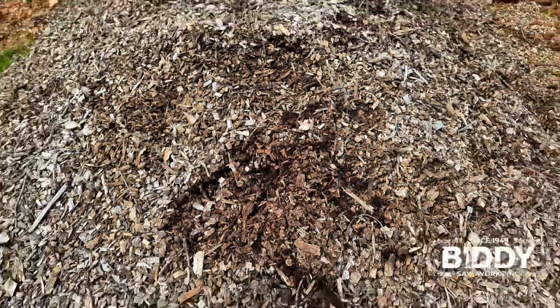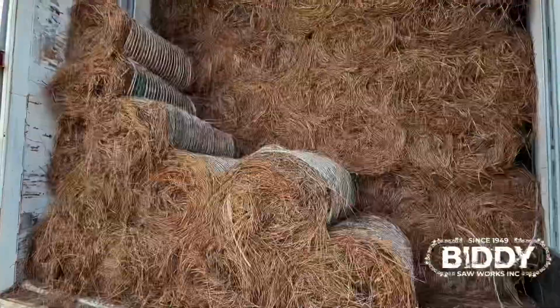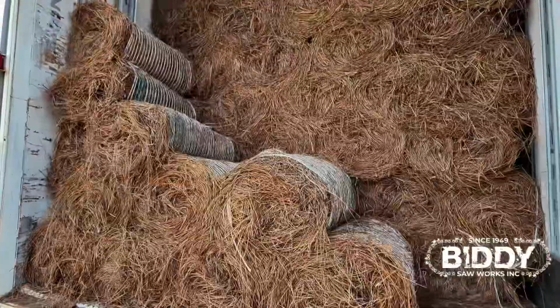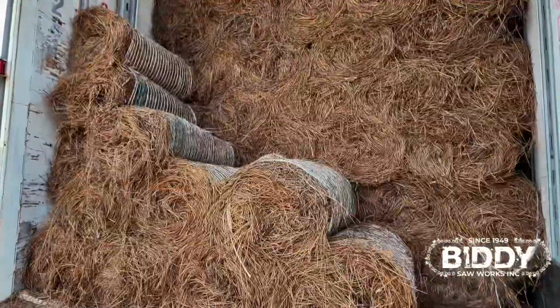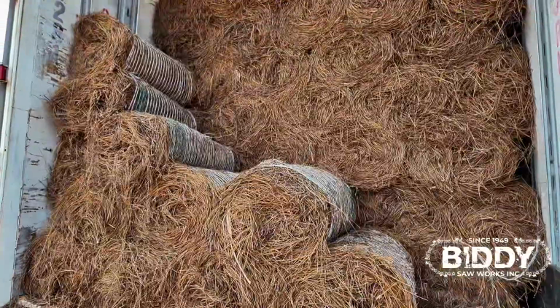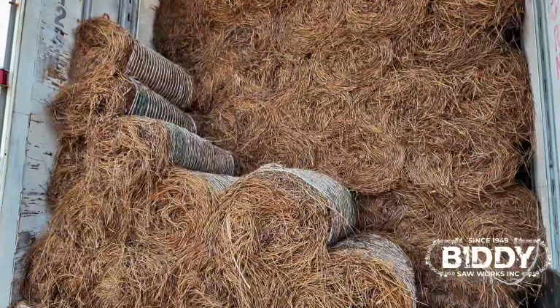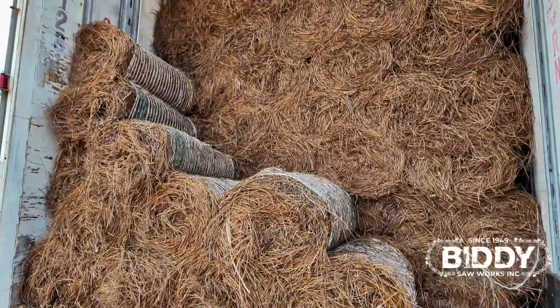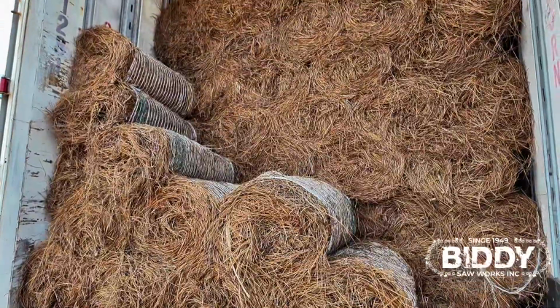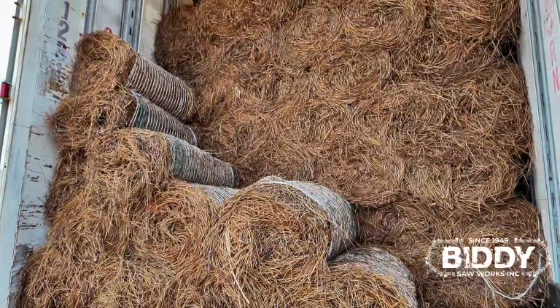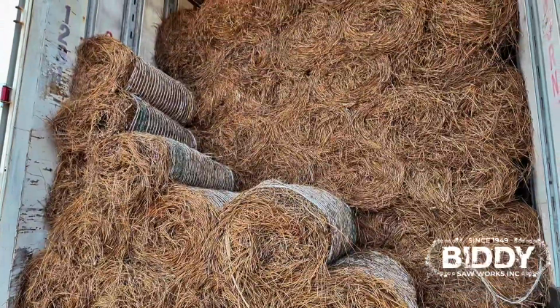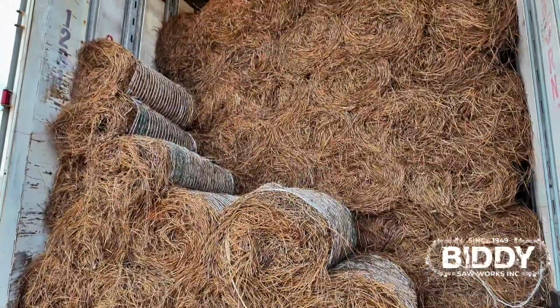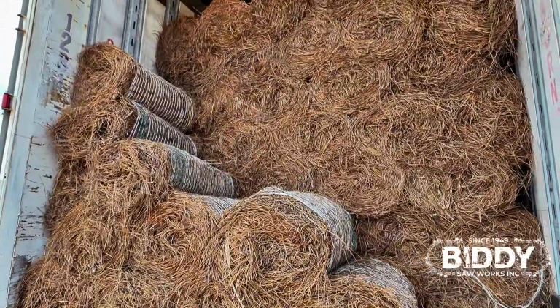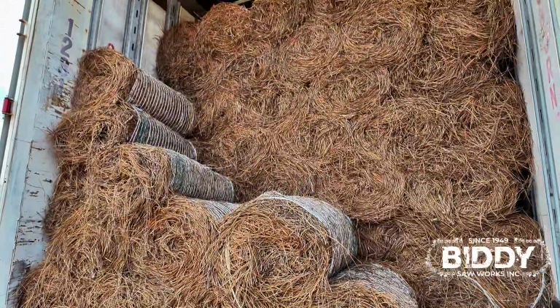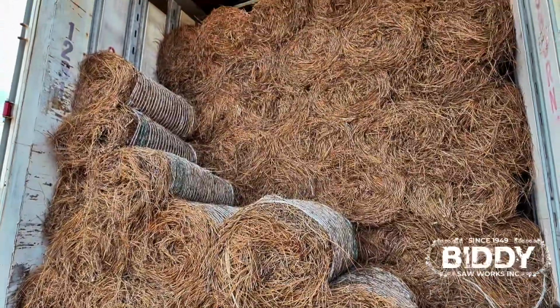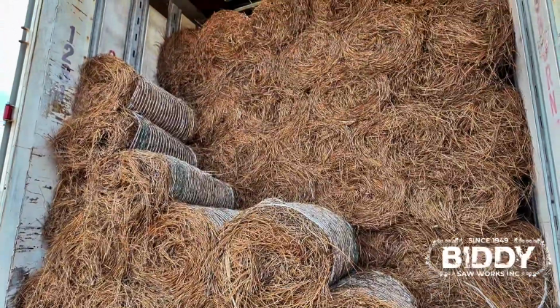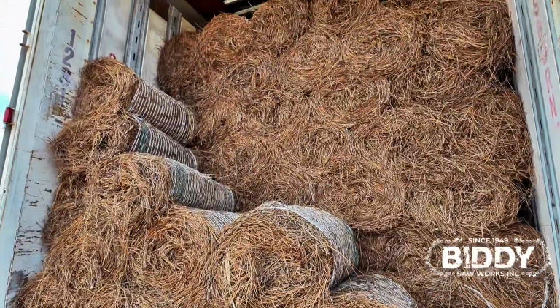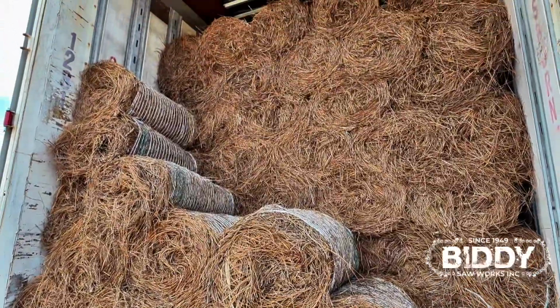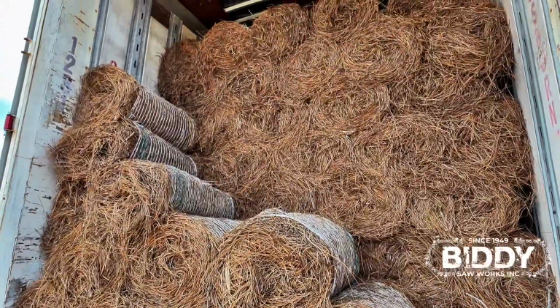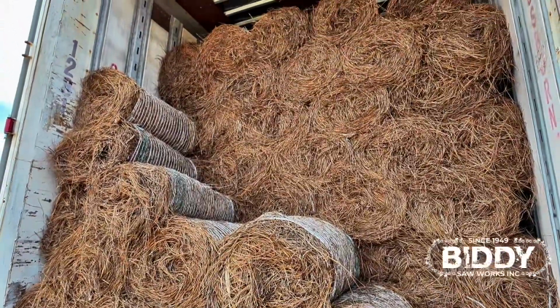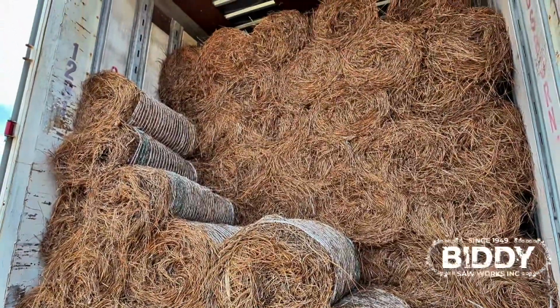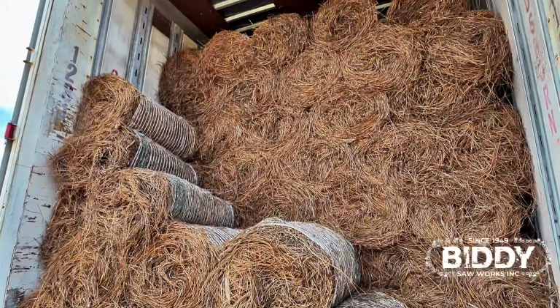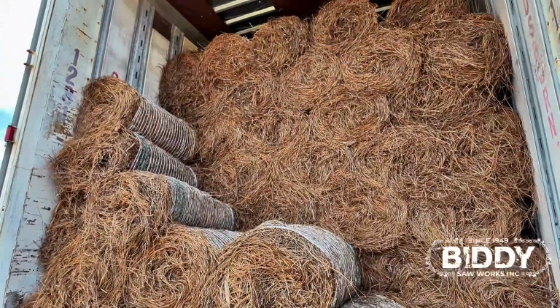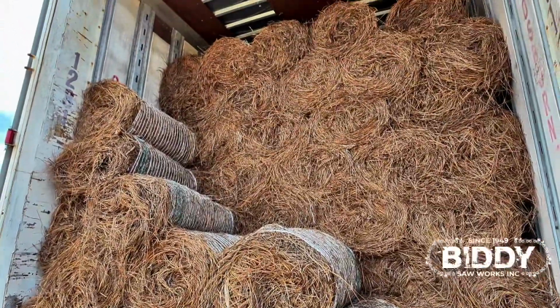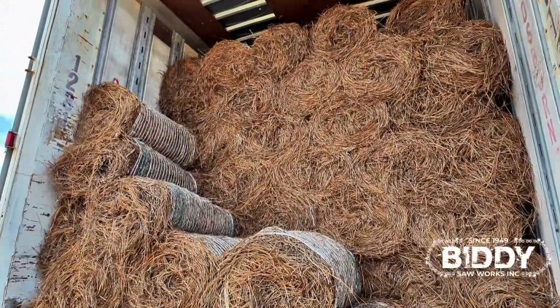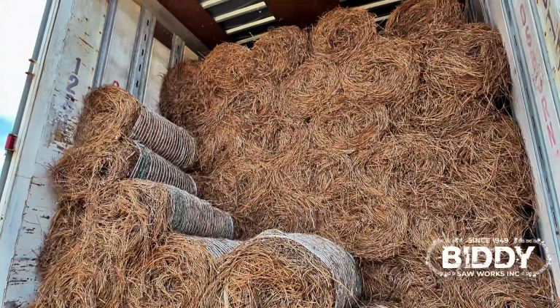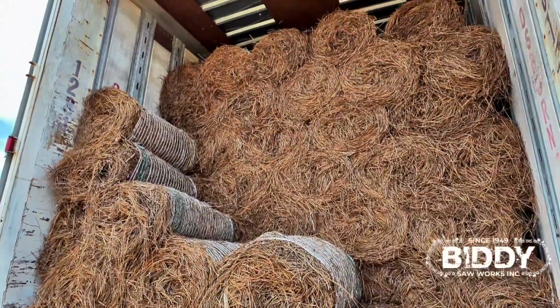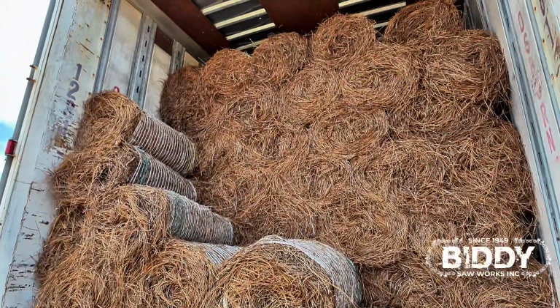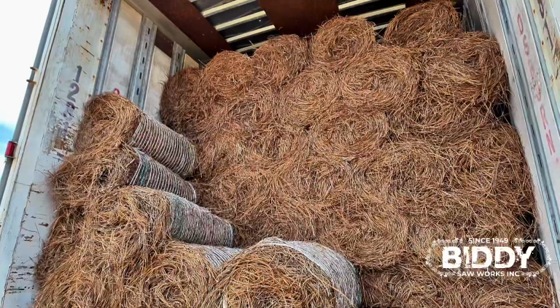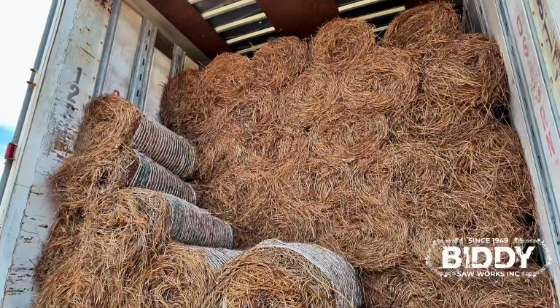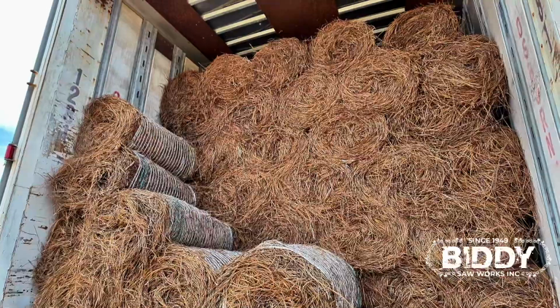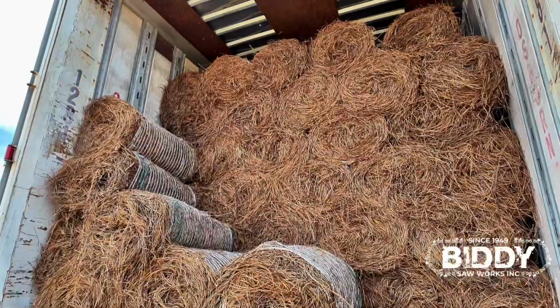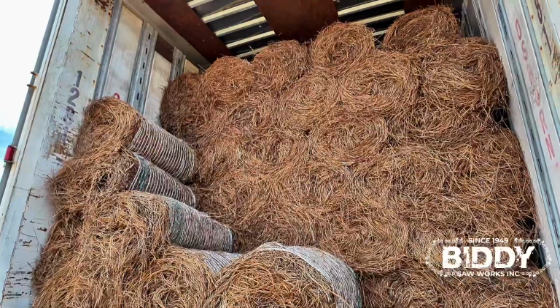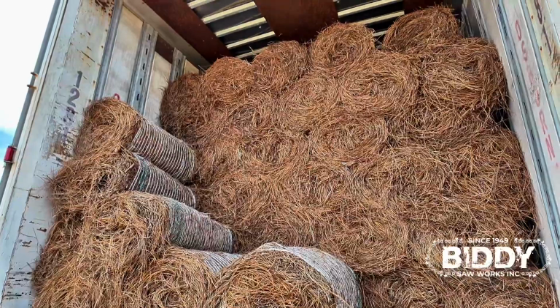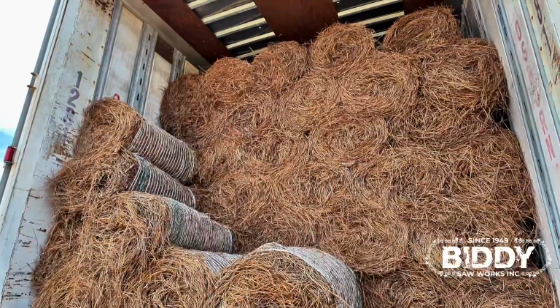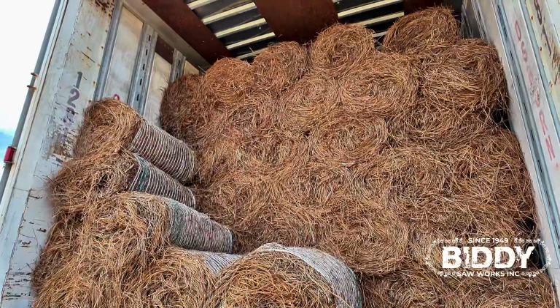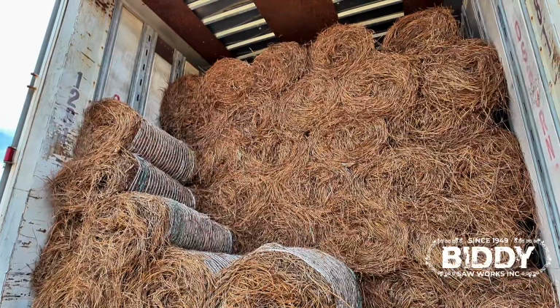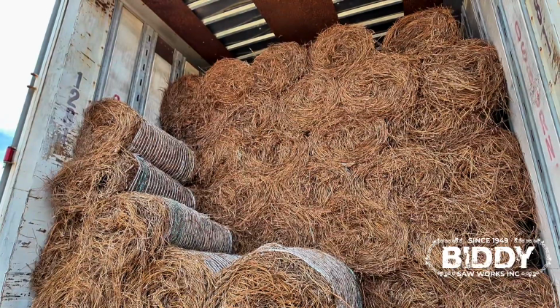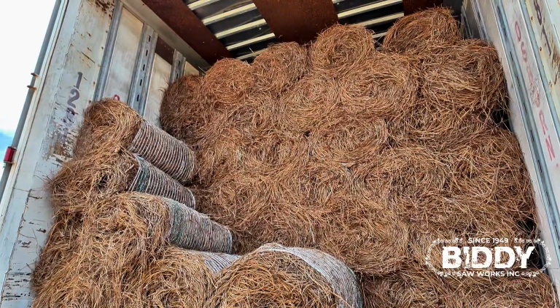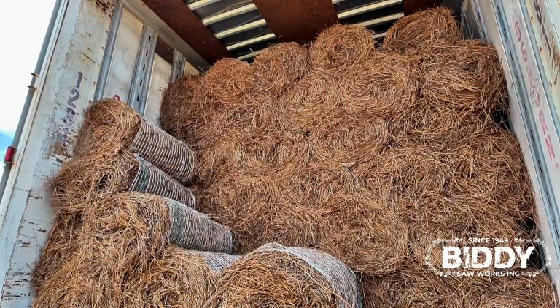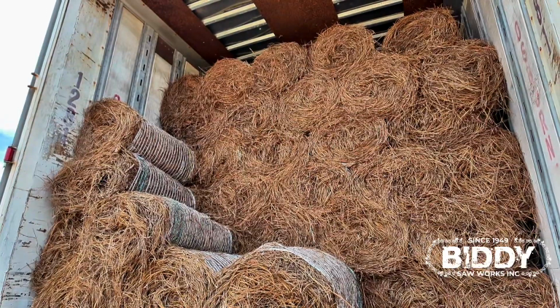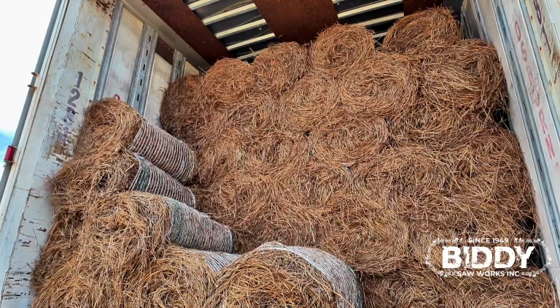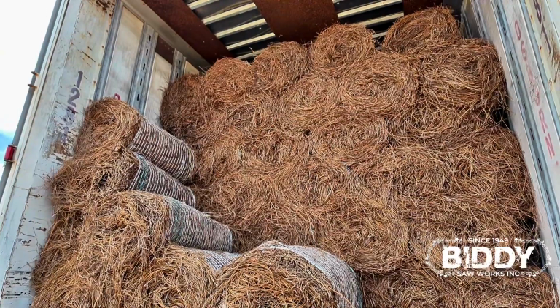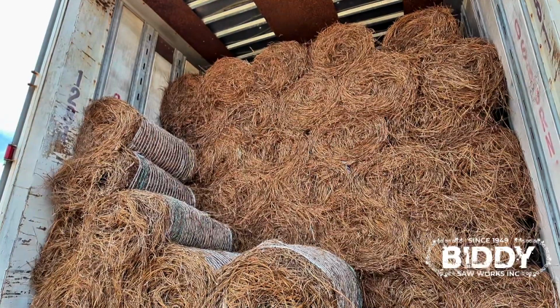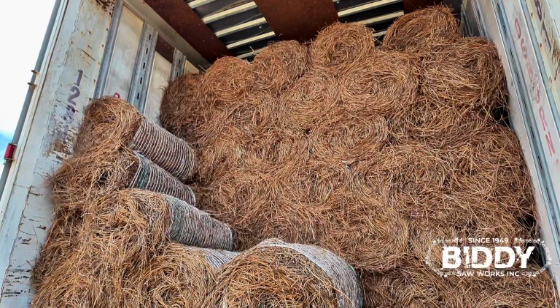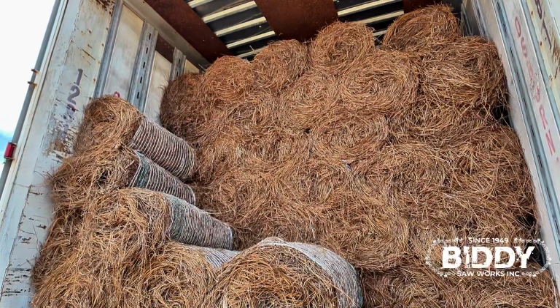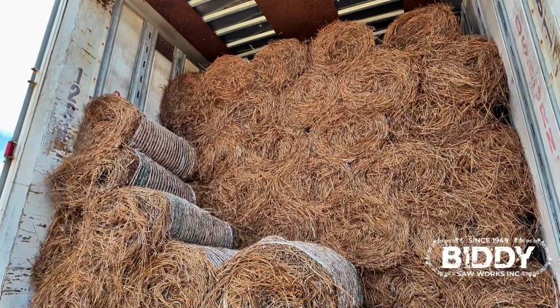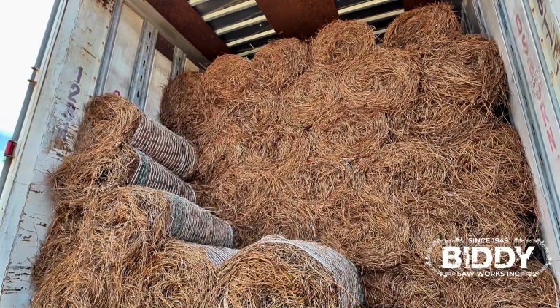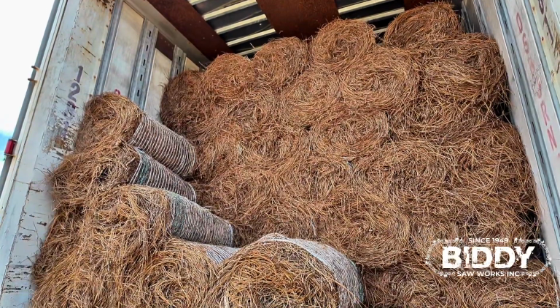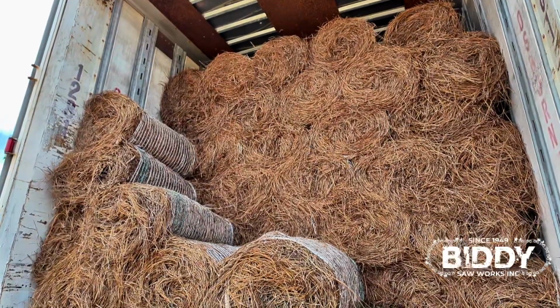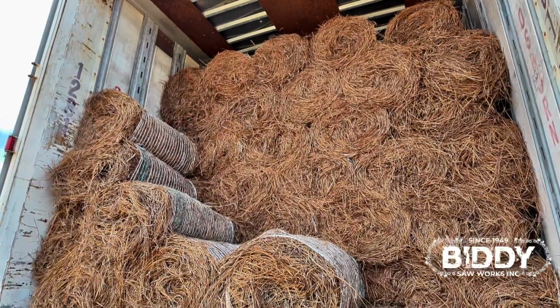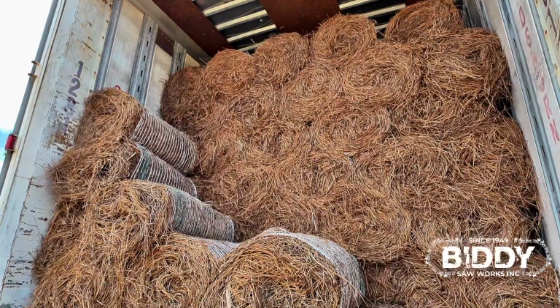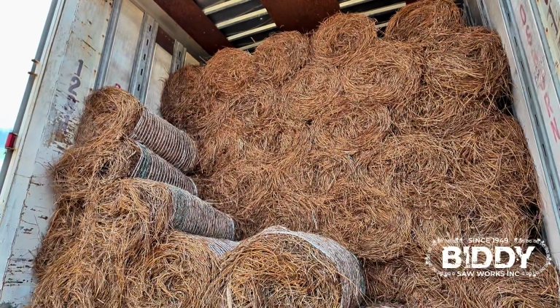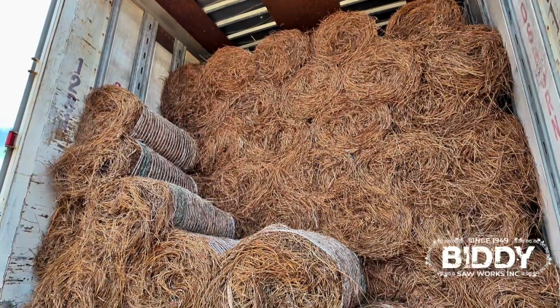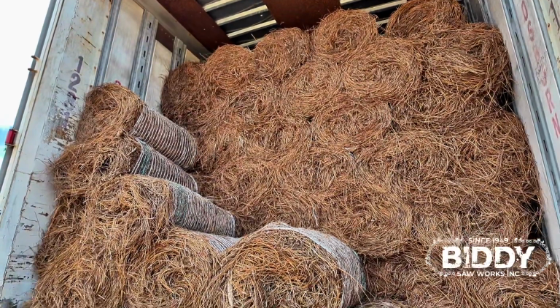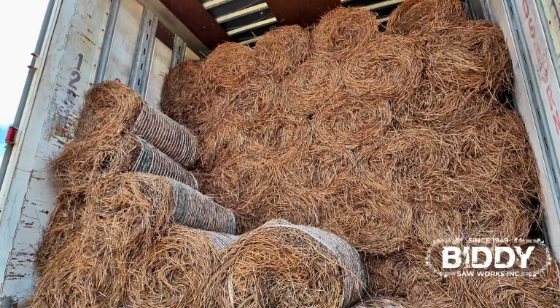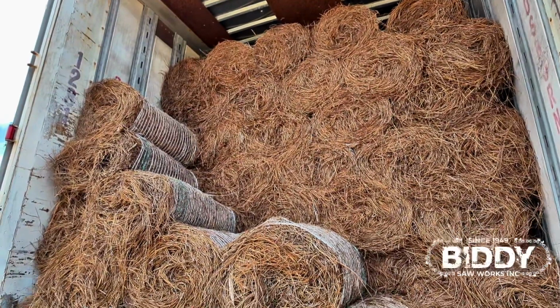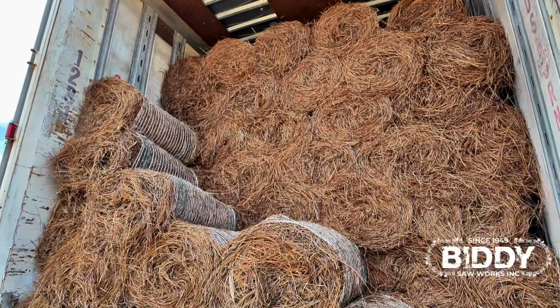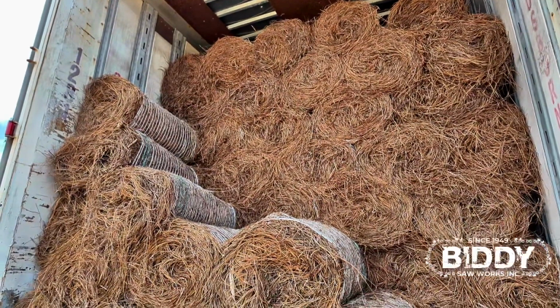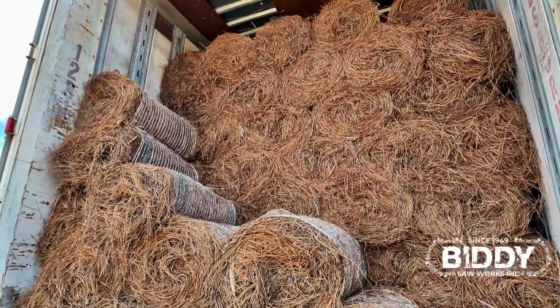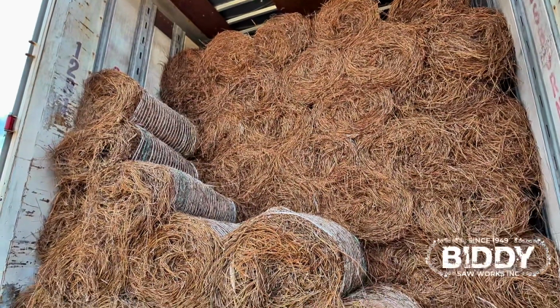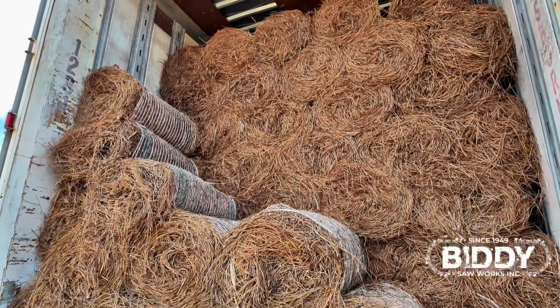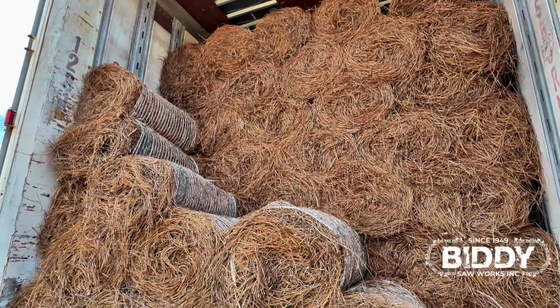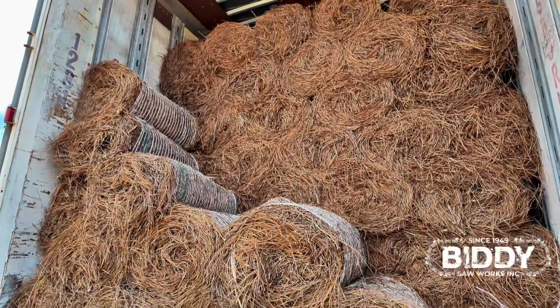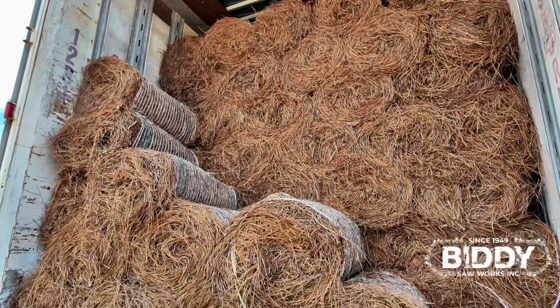And lastly, we offer pine straw — no sticks, no pine cones. It is hands down the cleanest pine straw you'll find in Lowndes County.